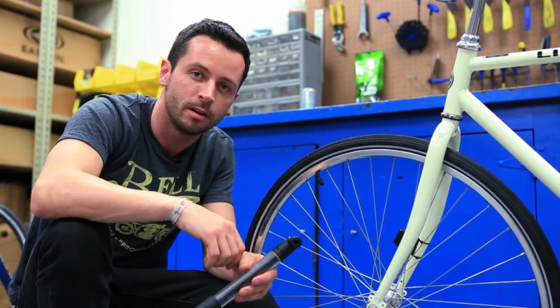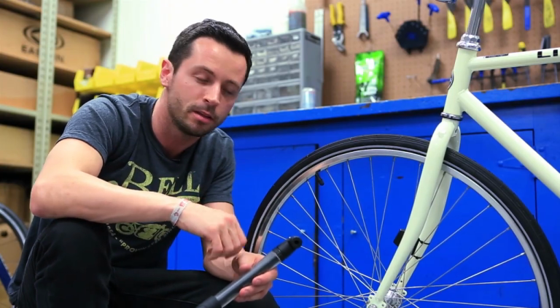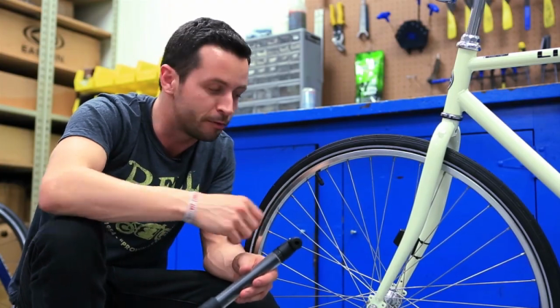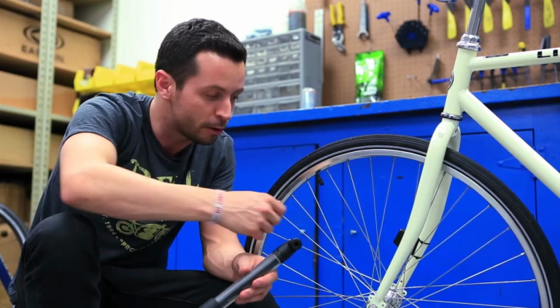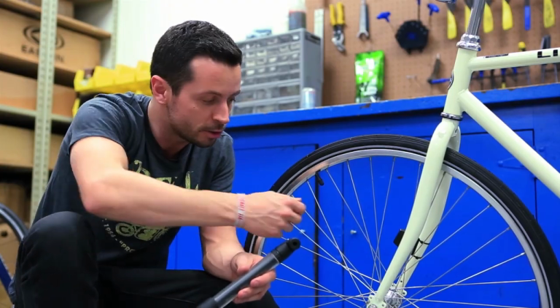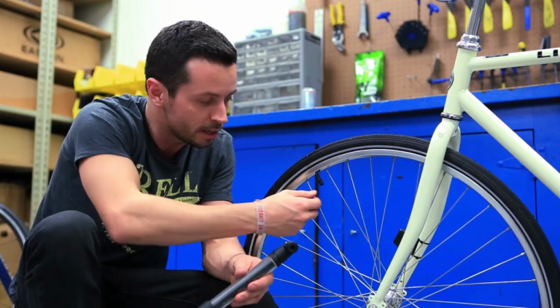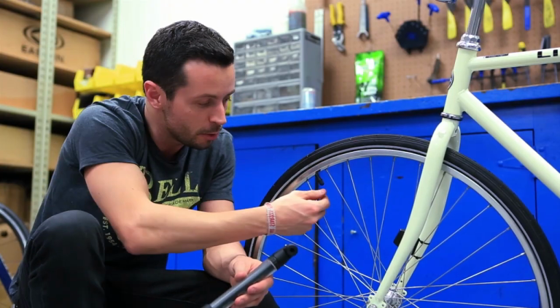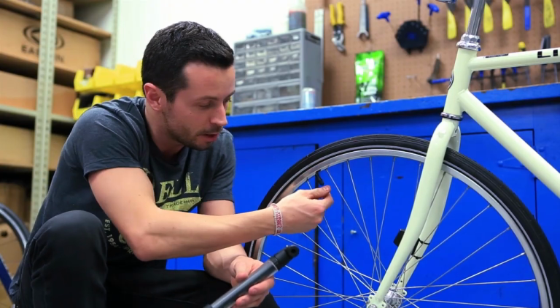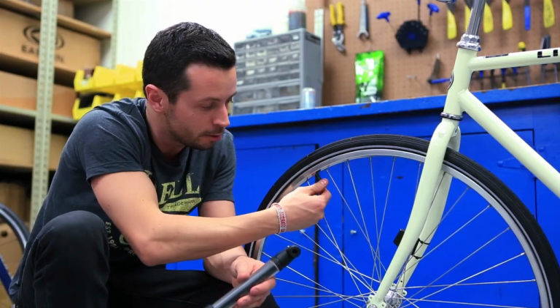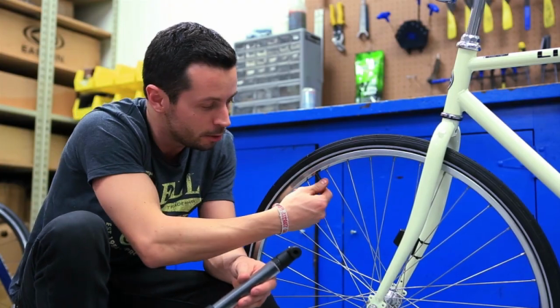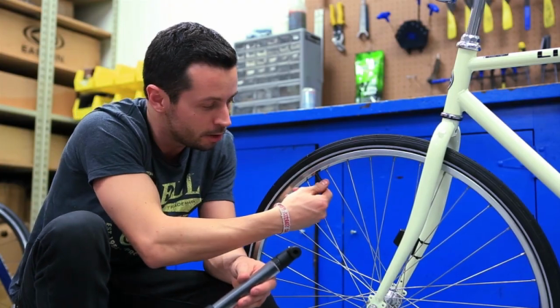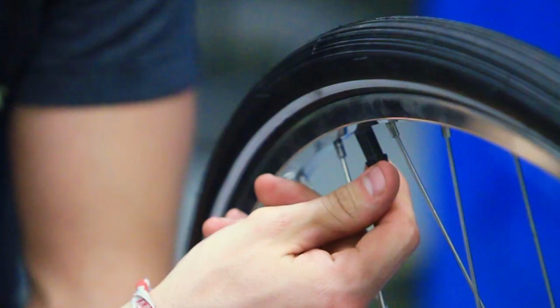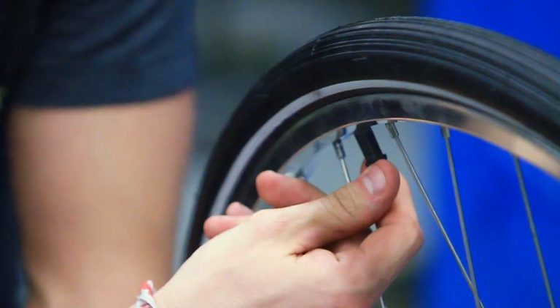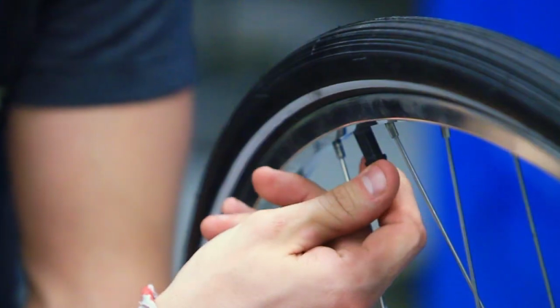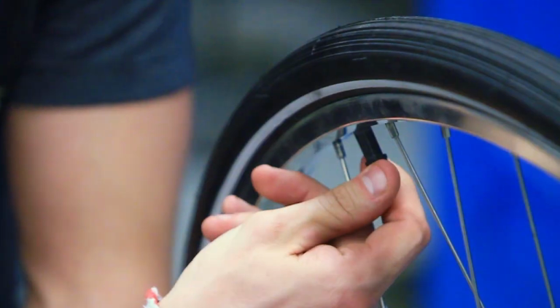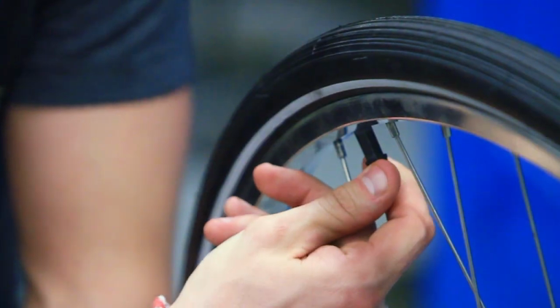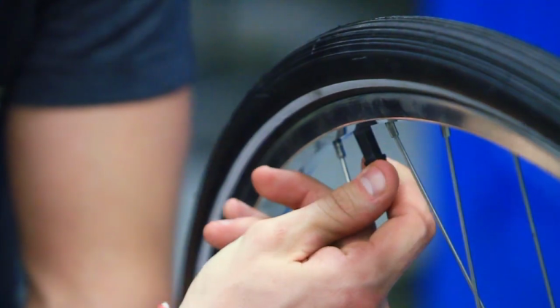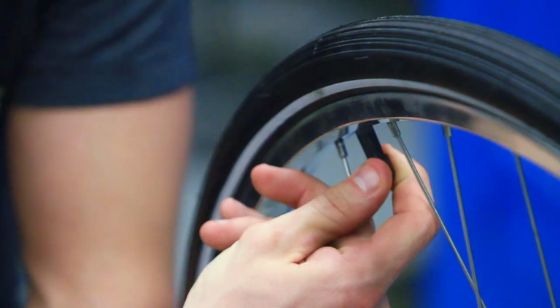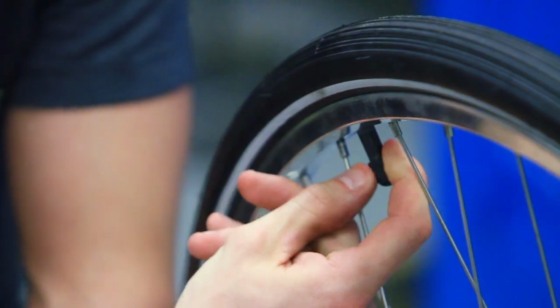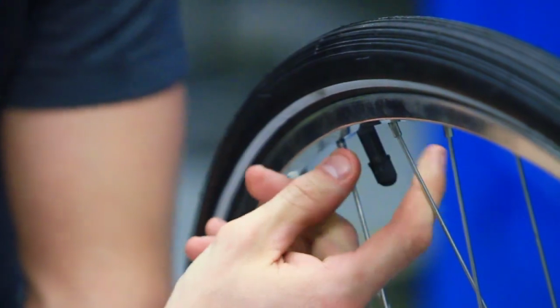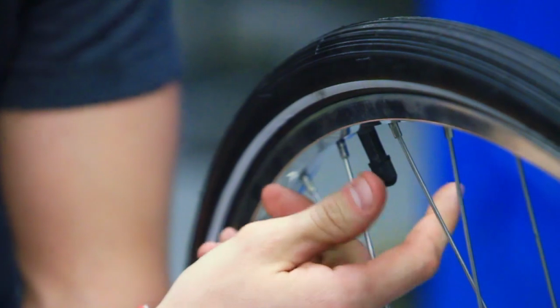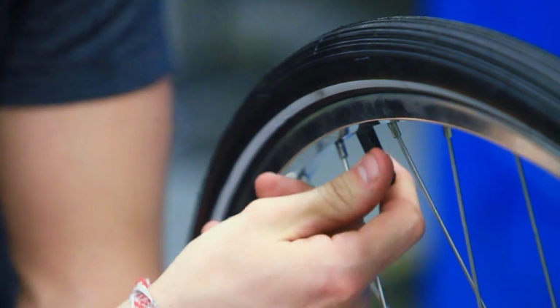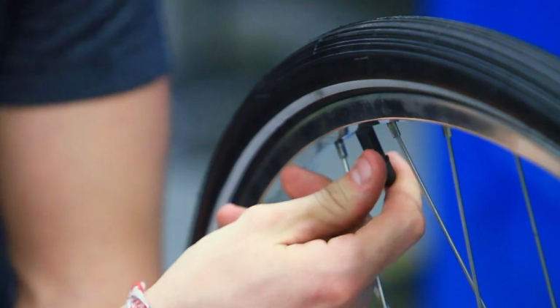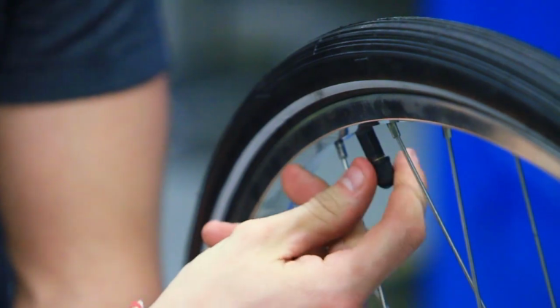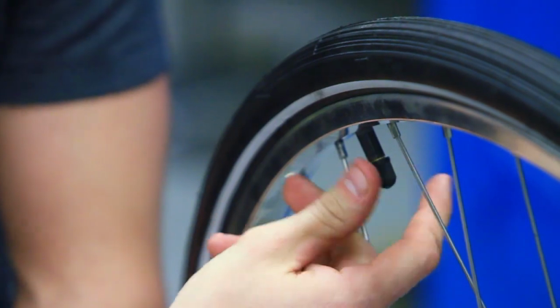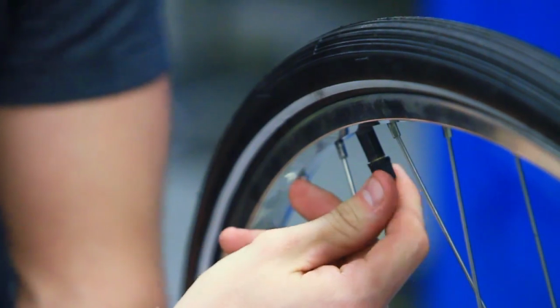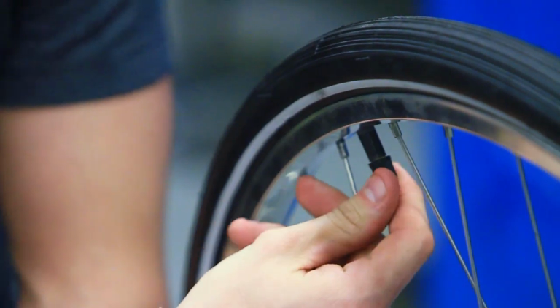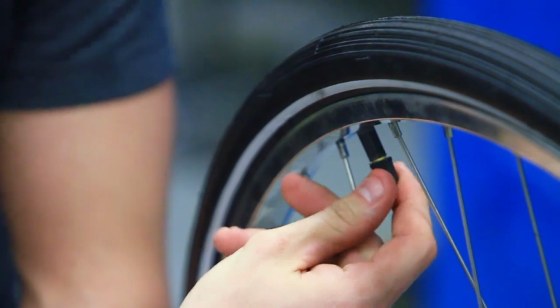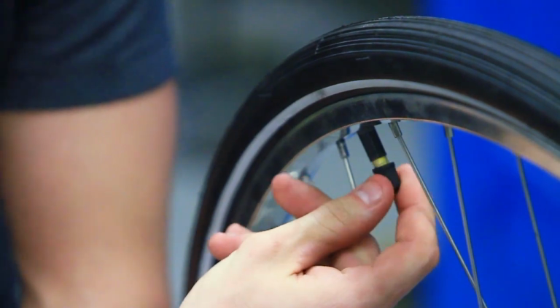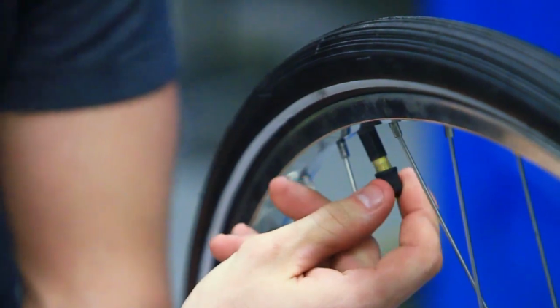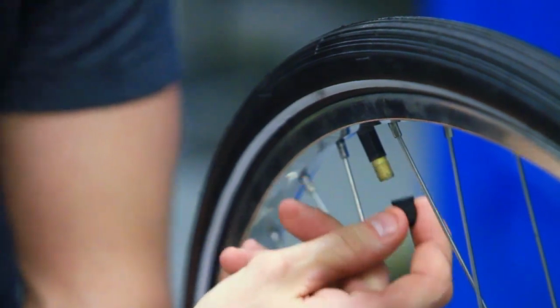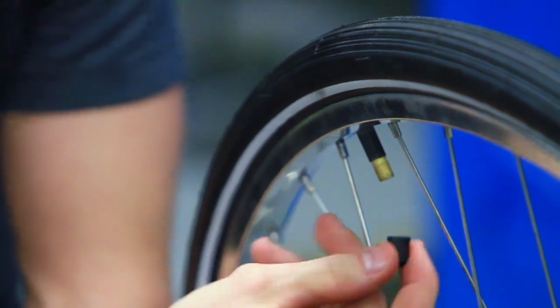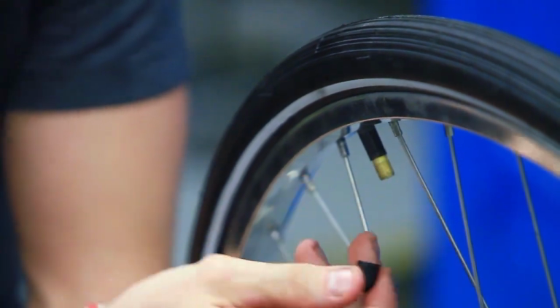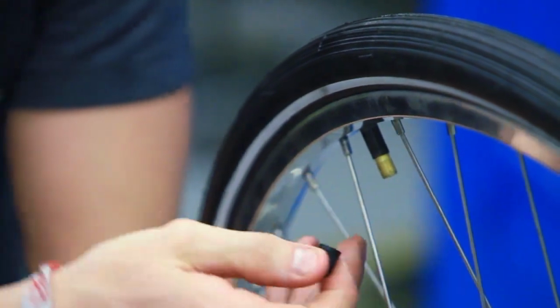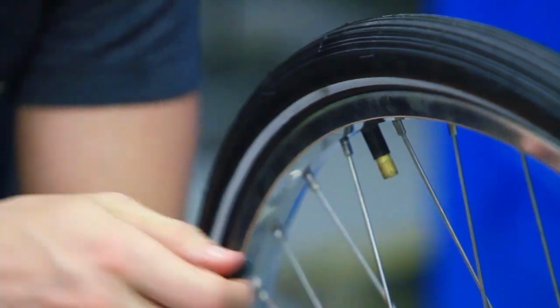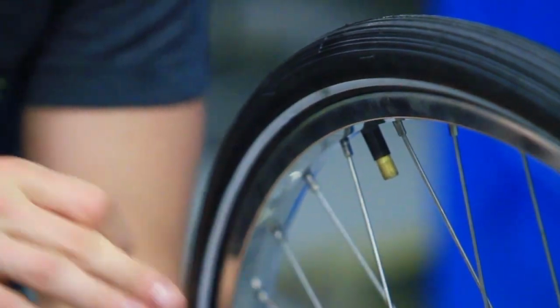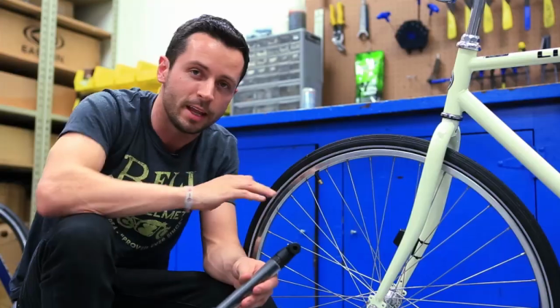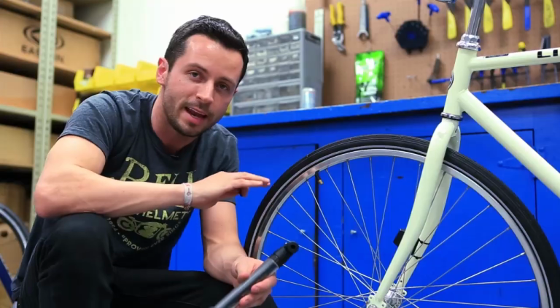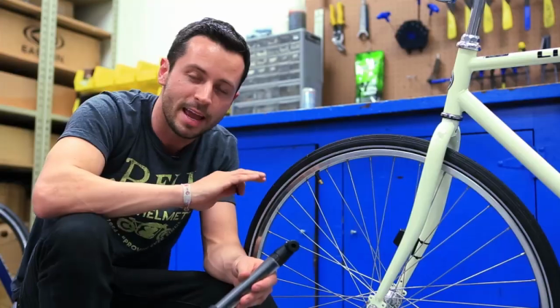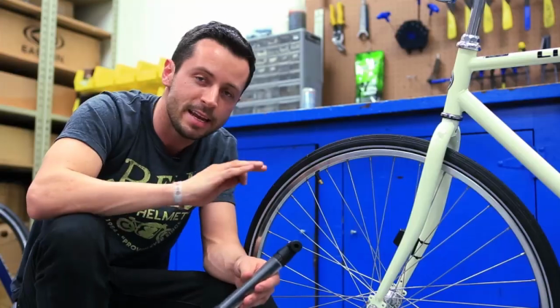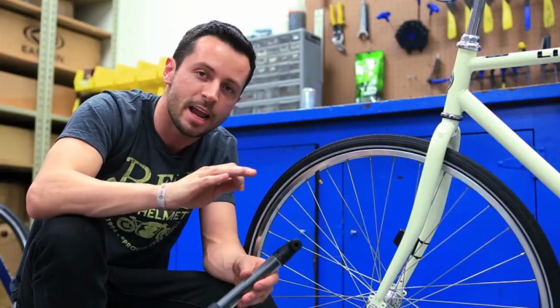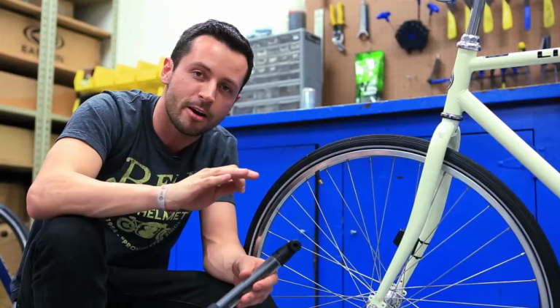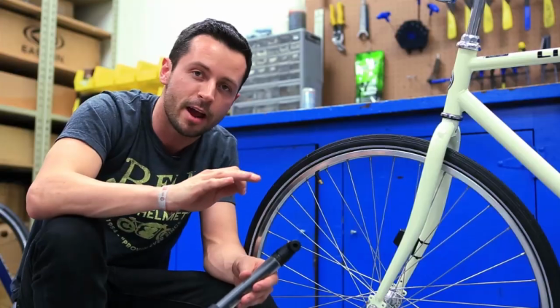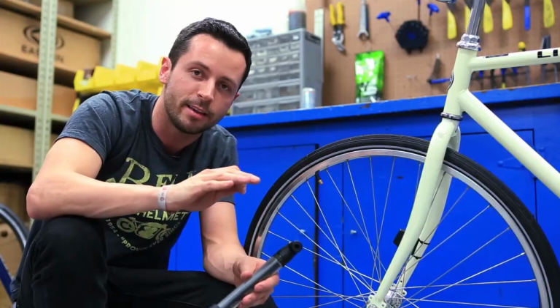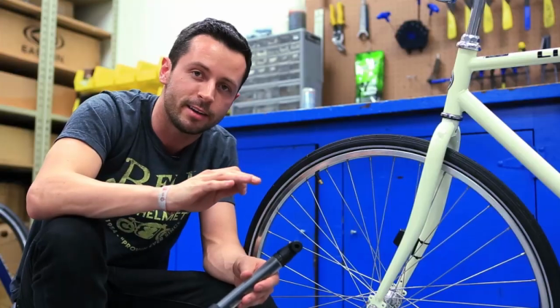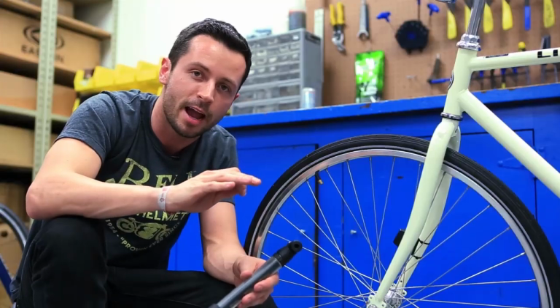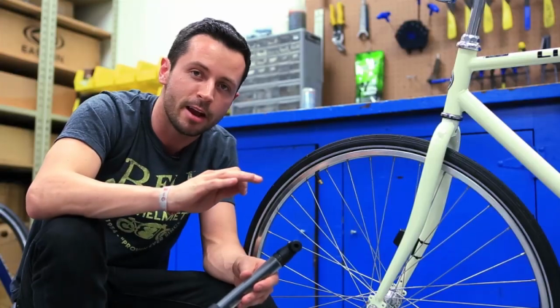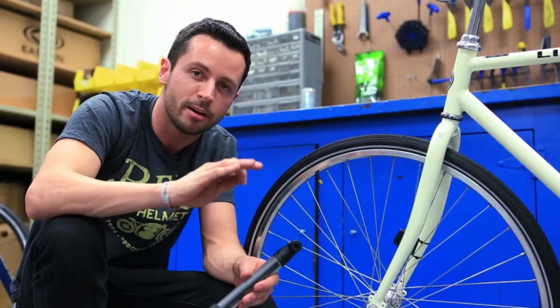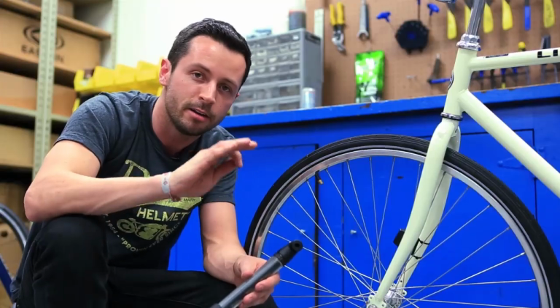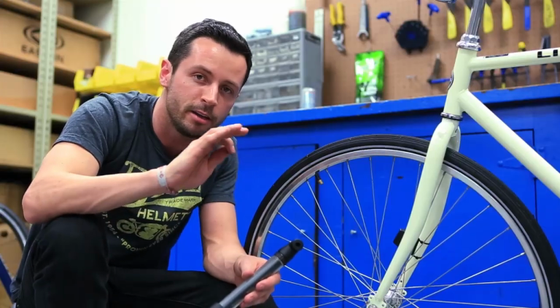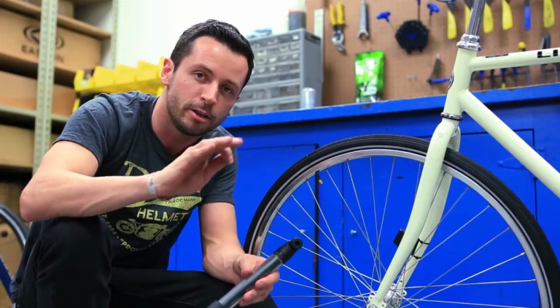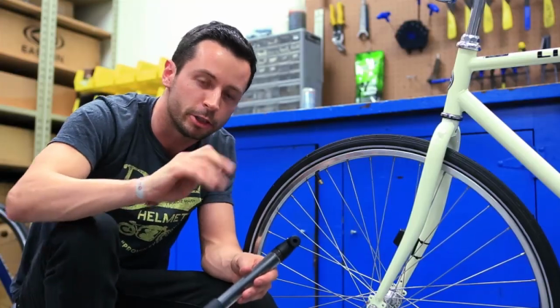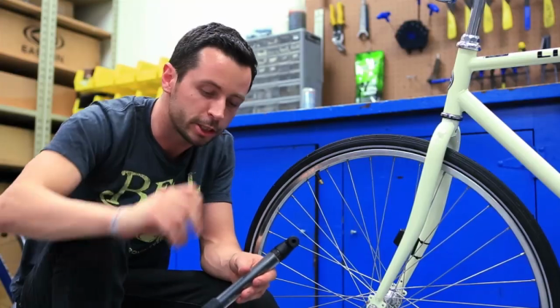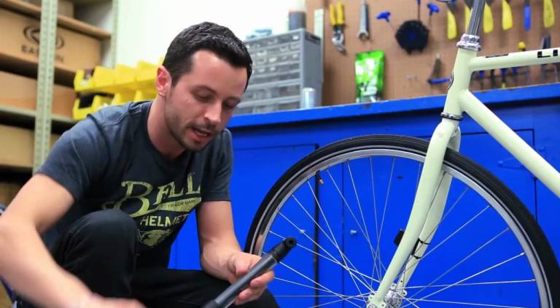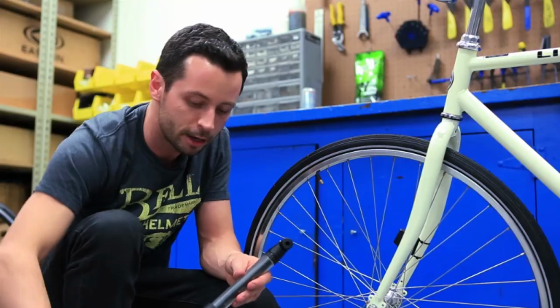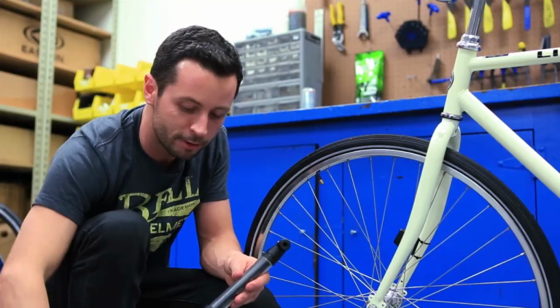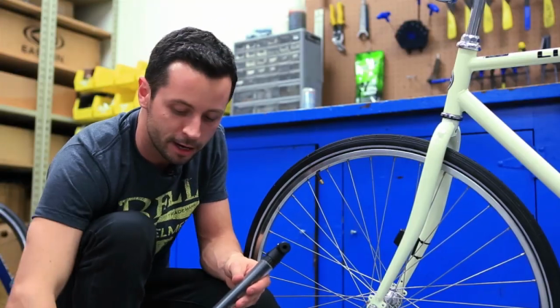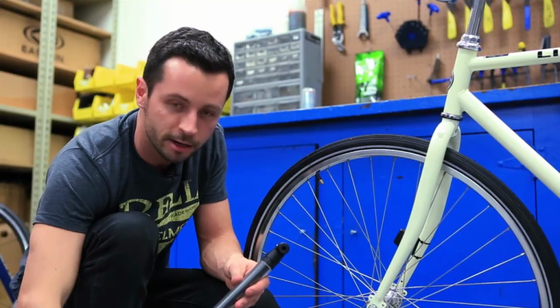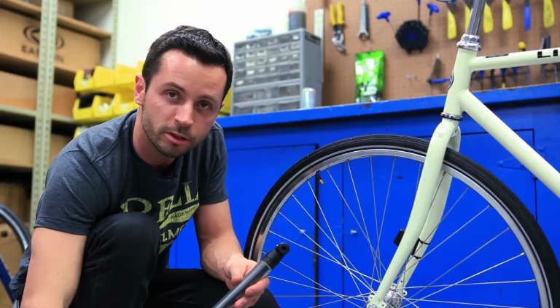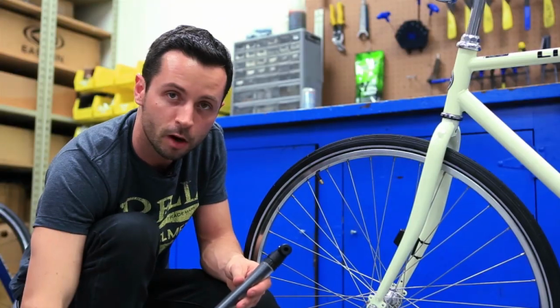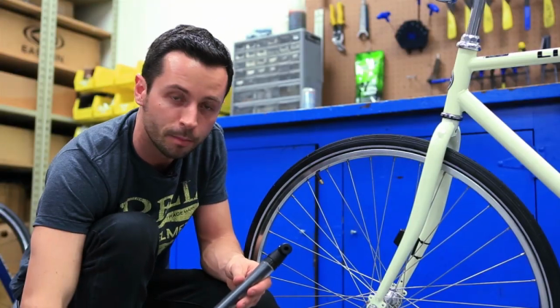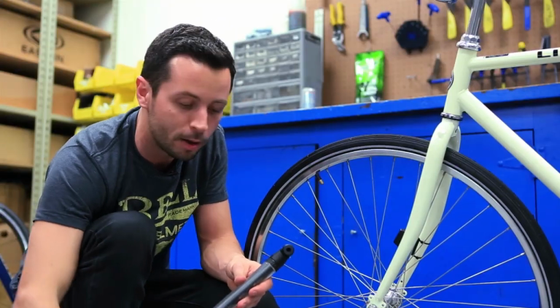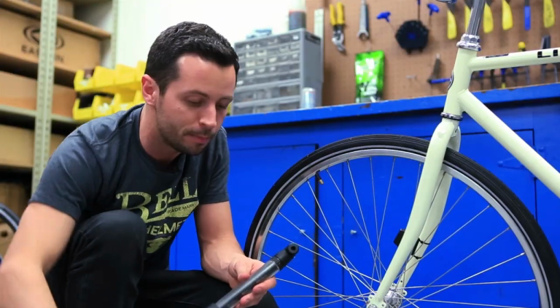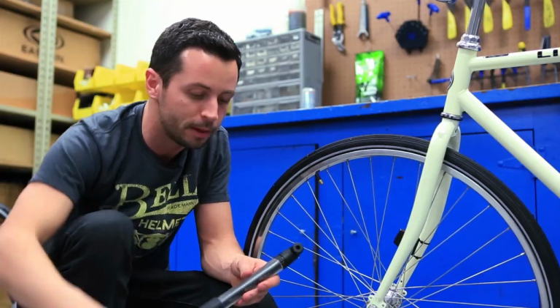The first thing you want to do to the valve is remove the dust cover. This won't let any air out of the tire — you're just getting ready to start pumping.